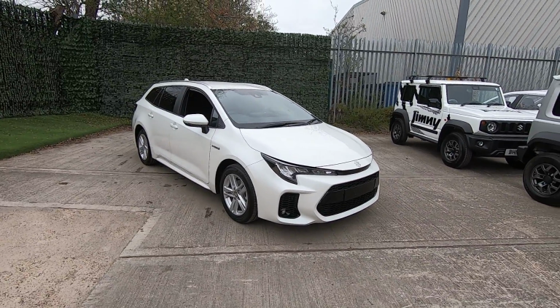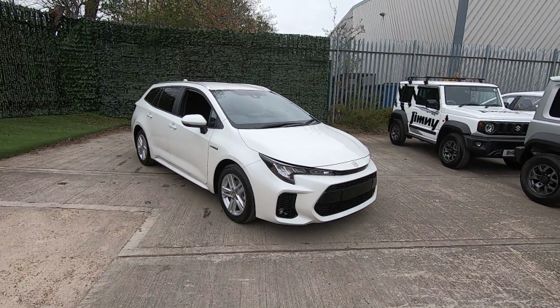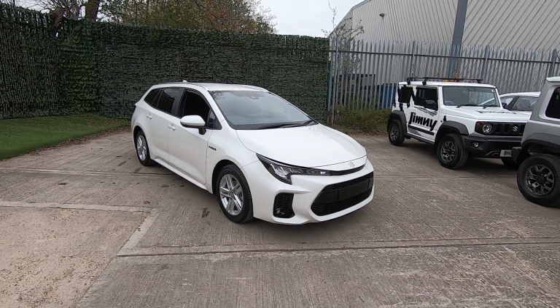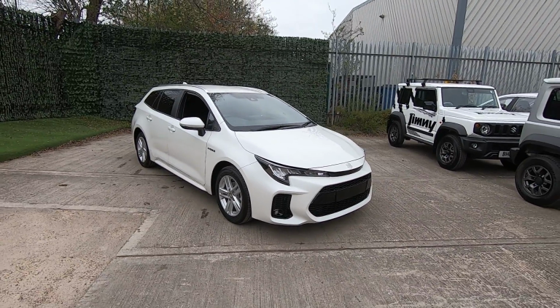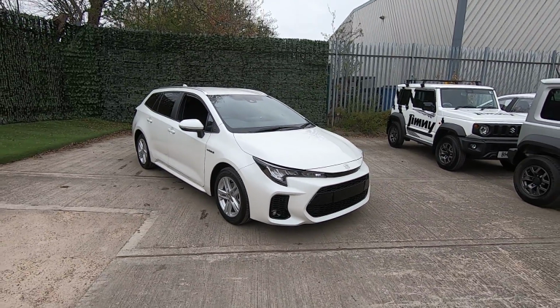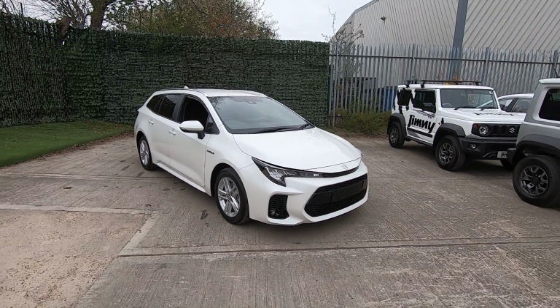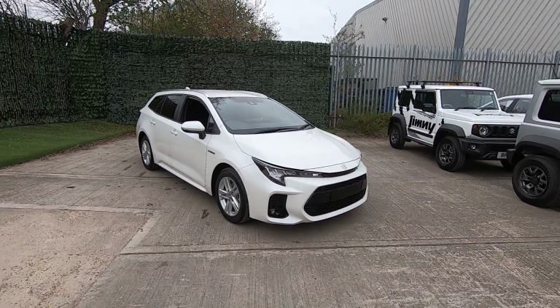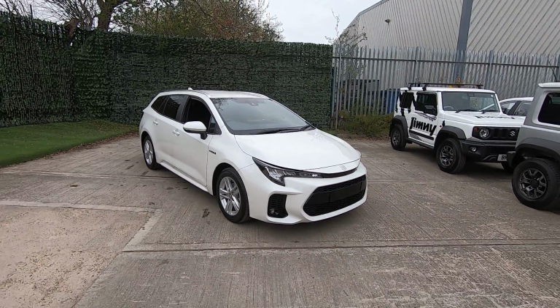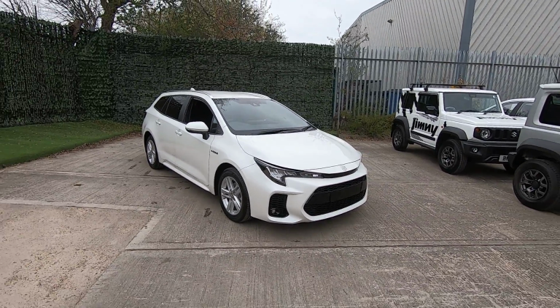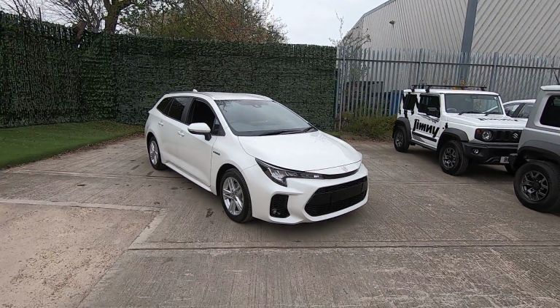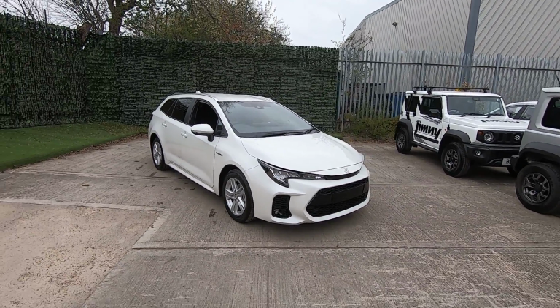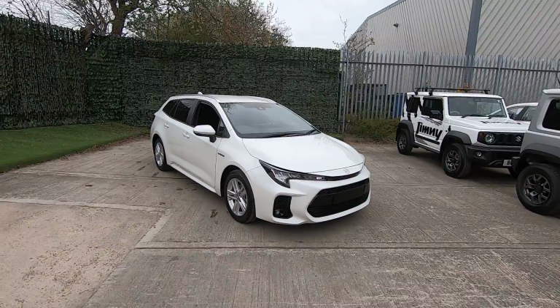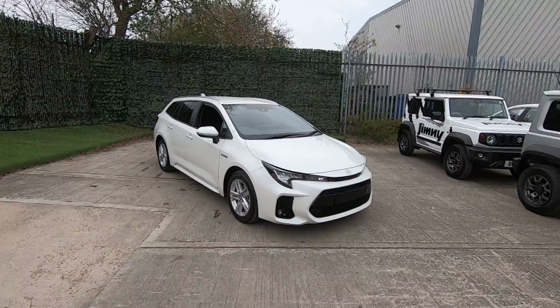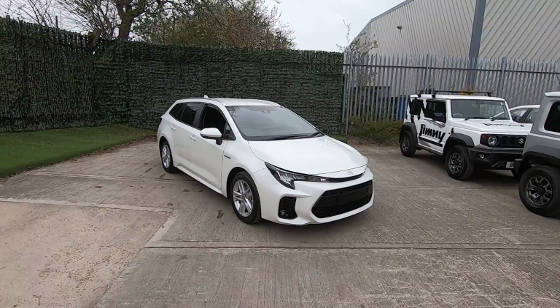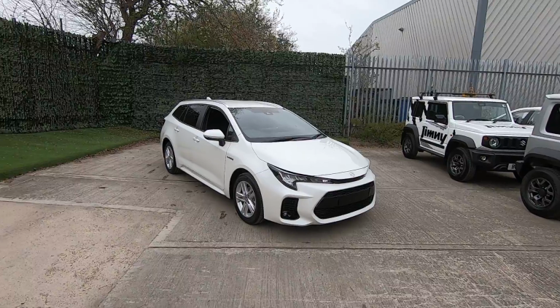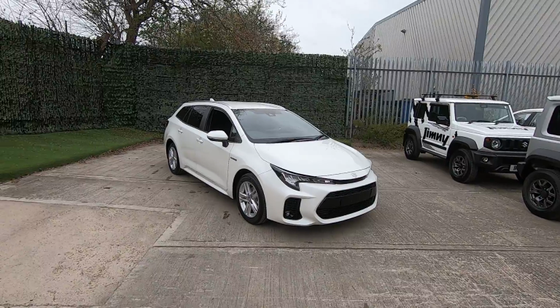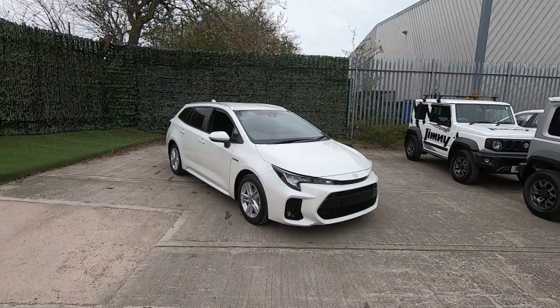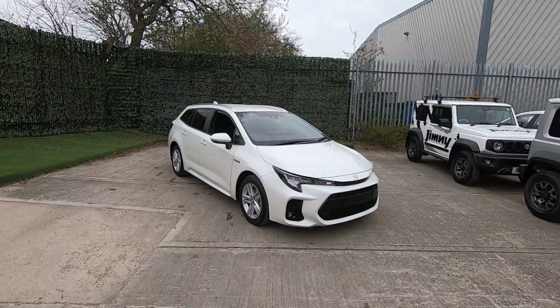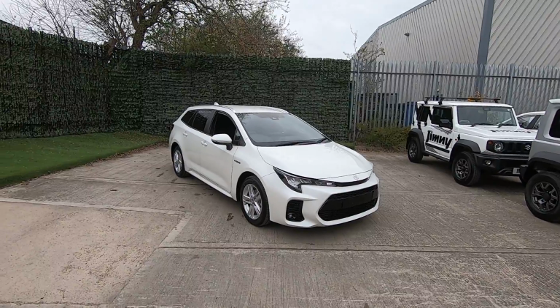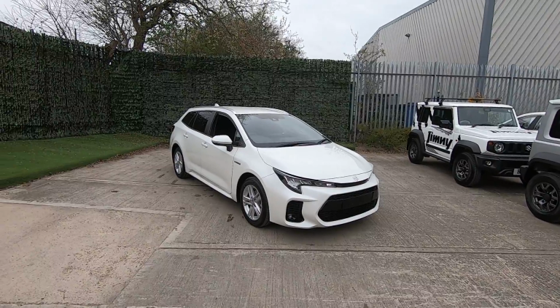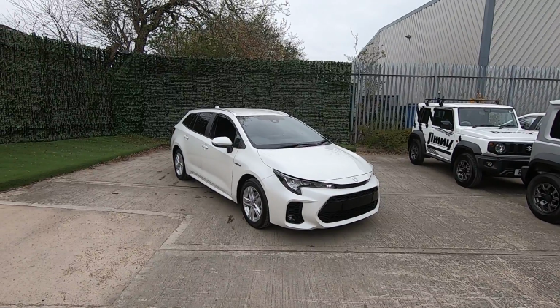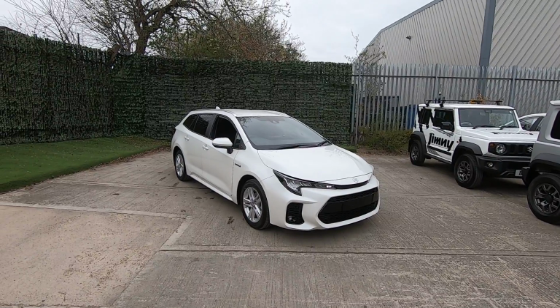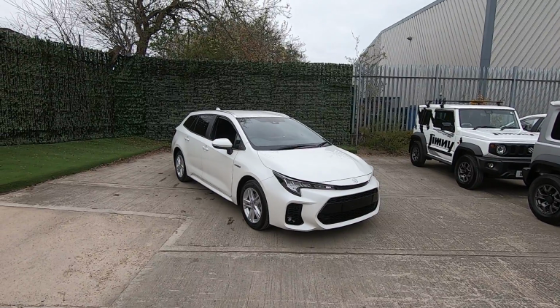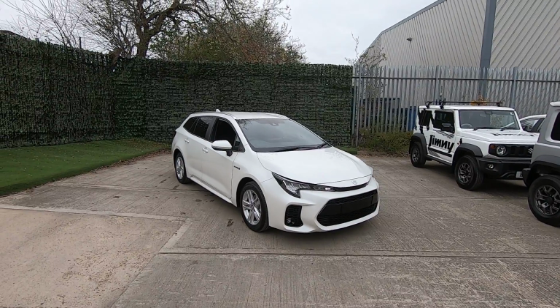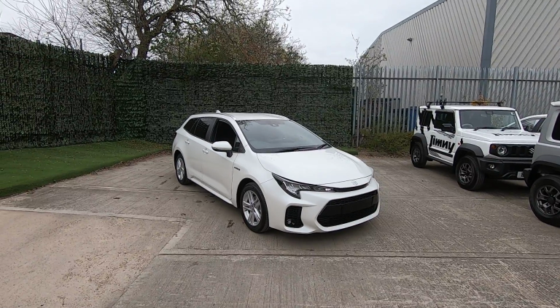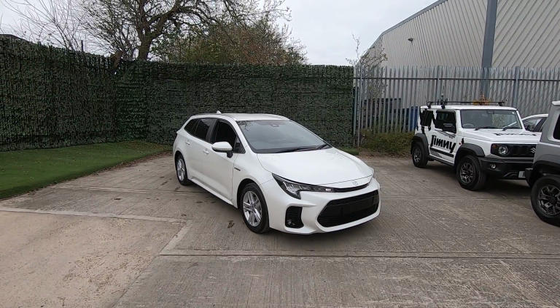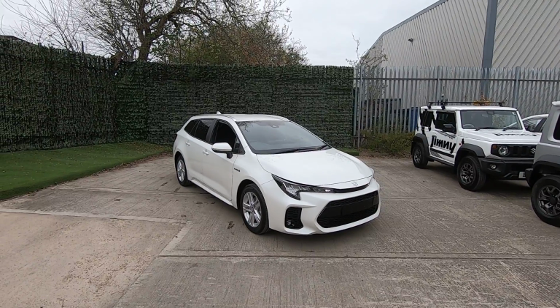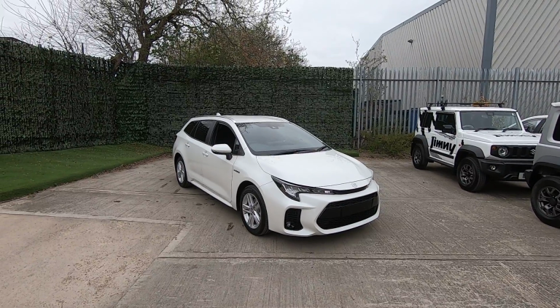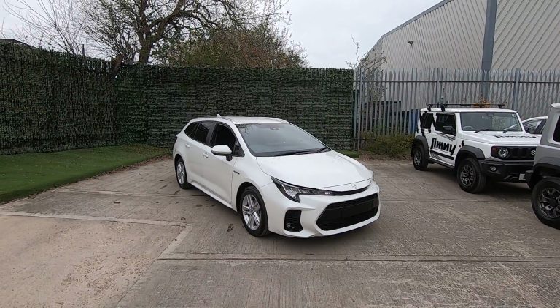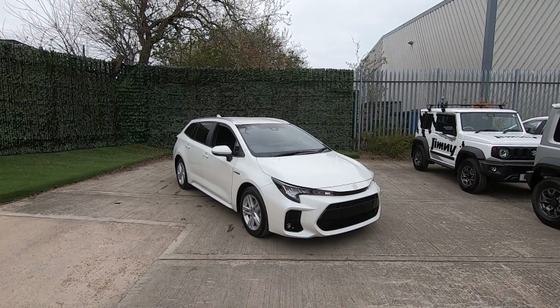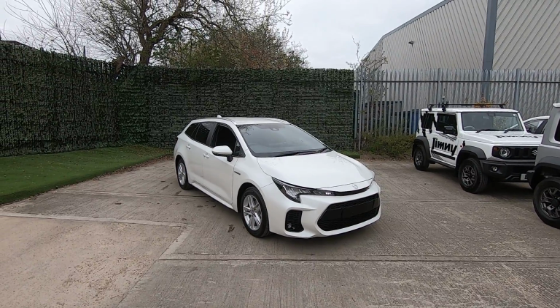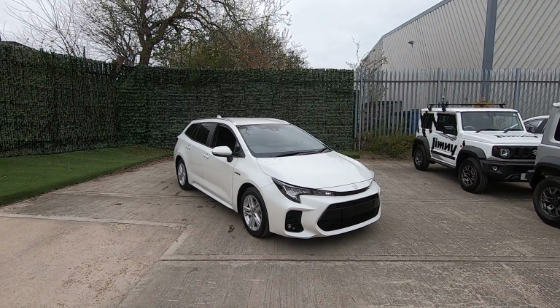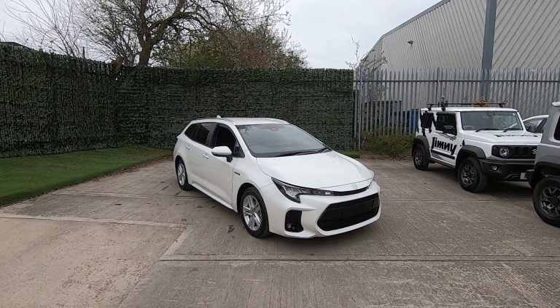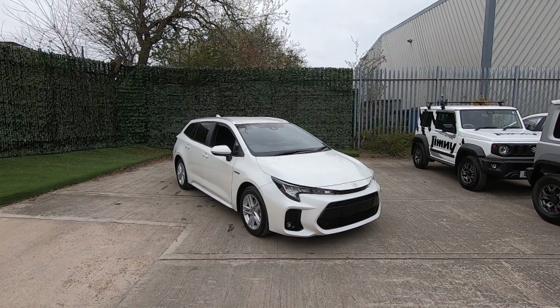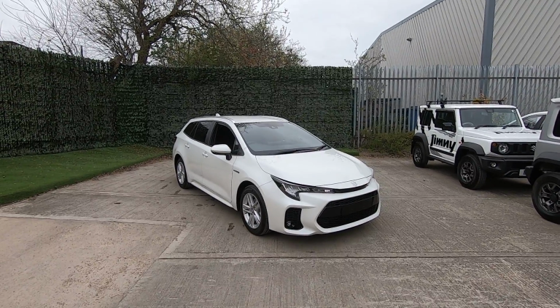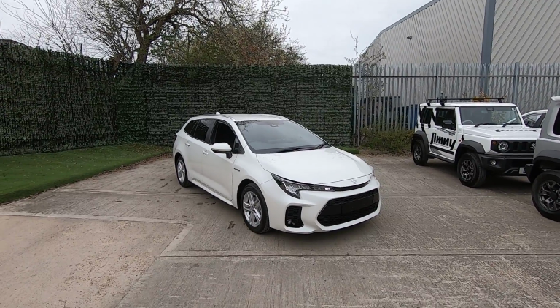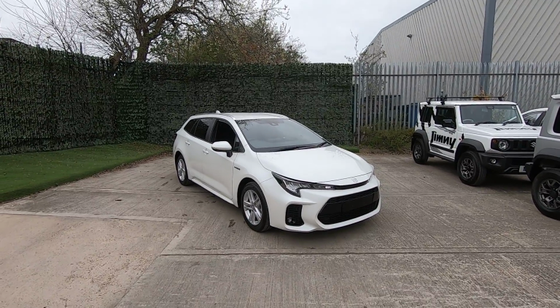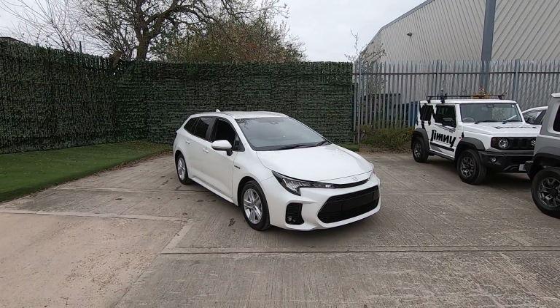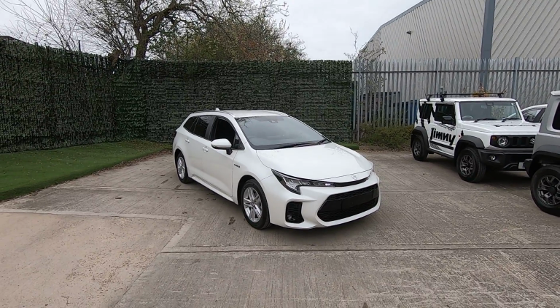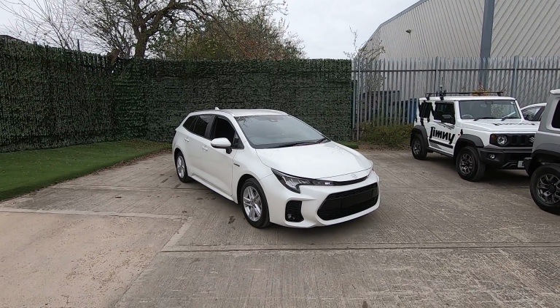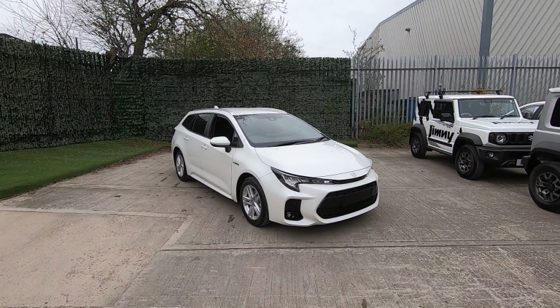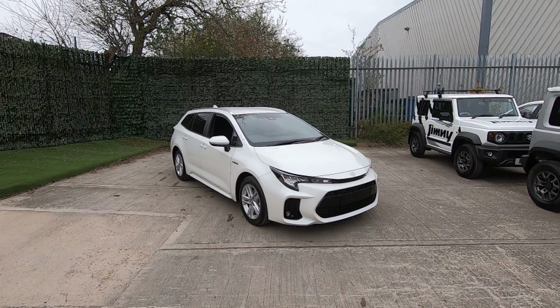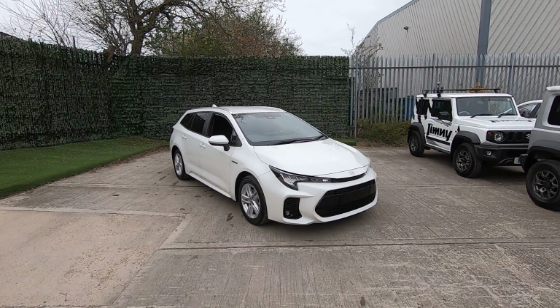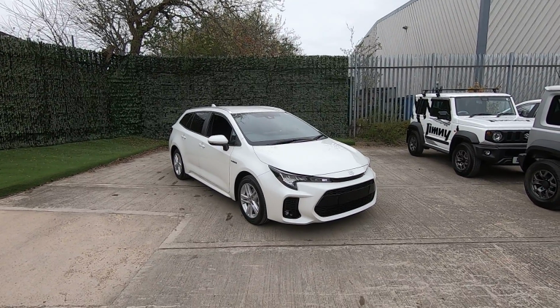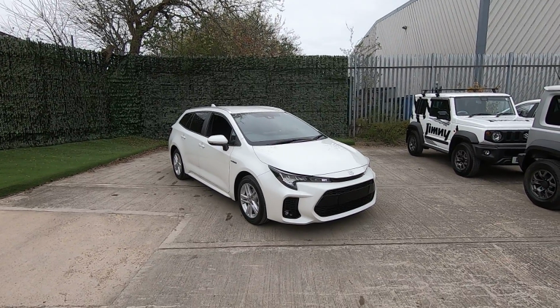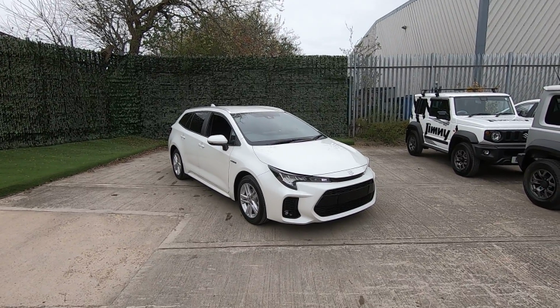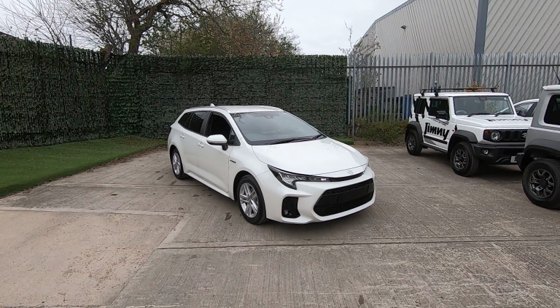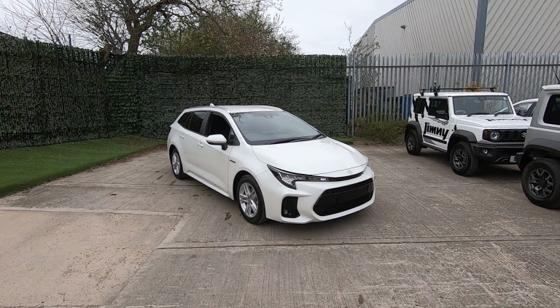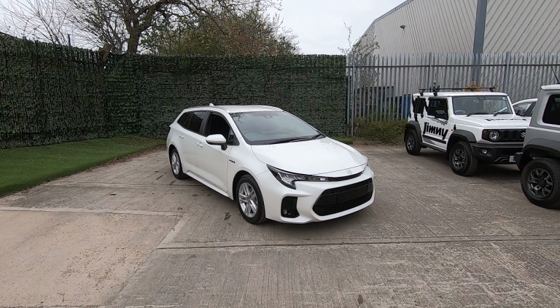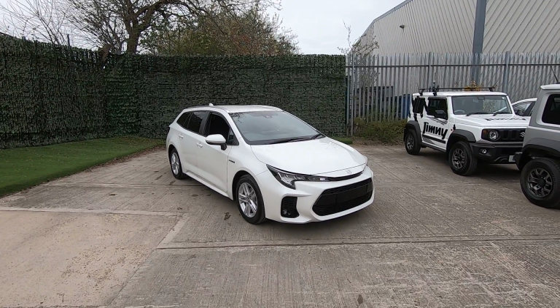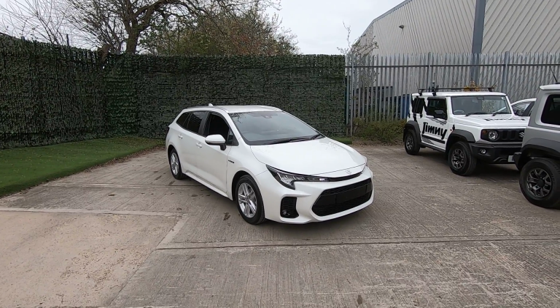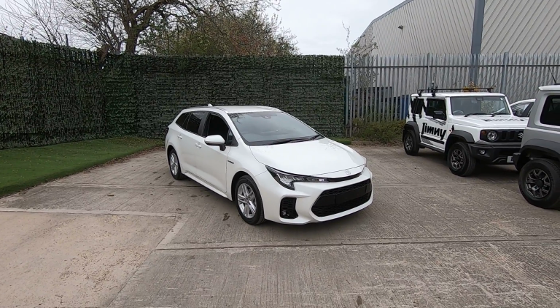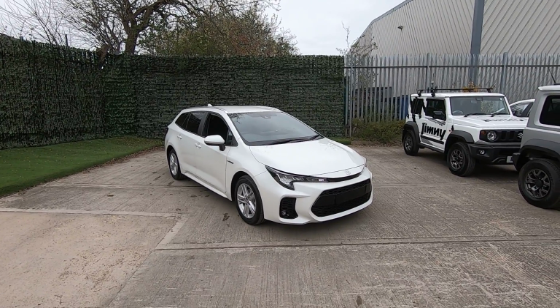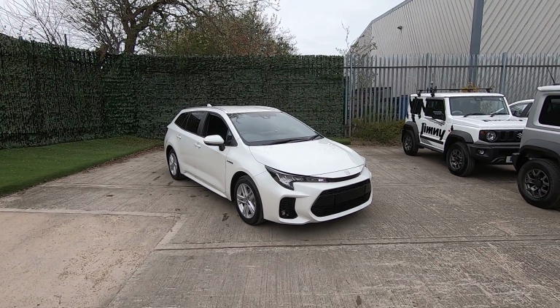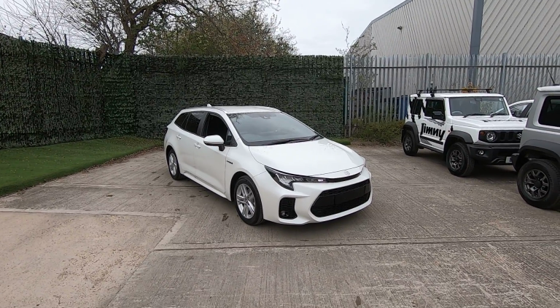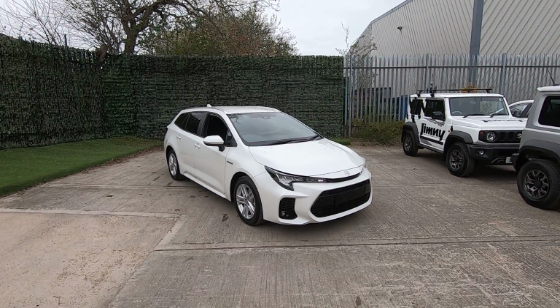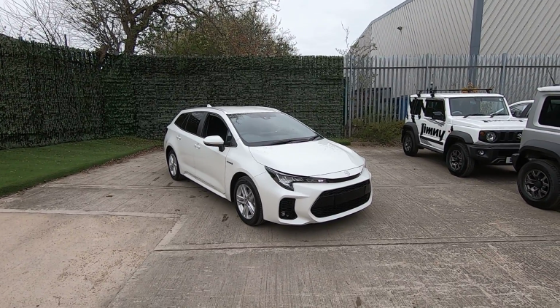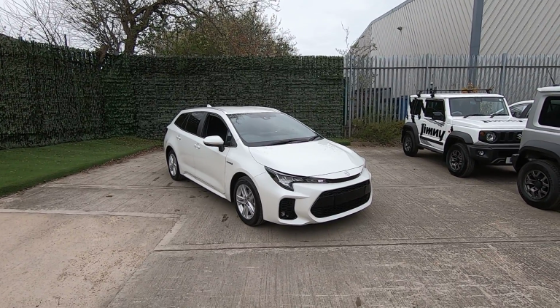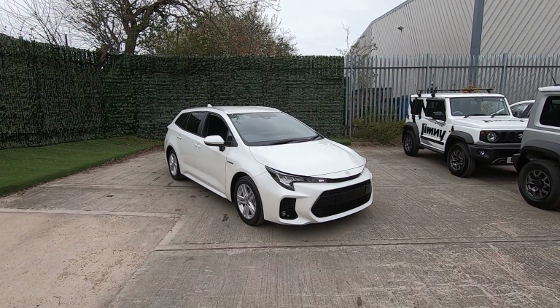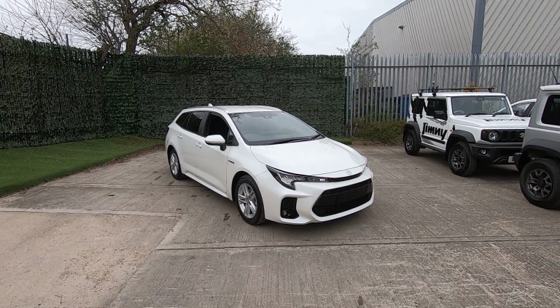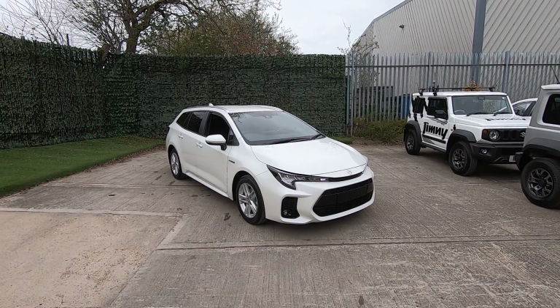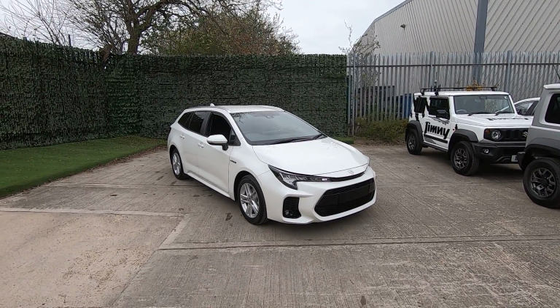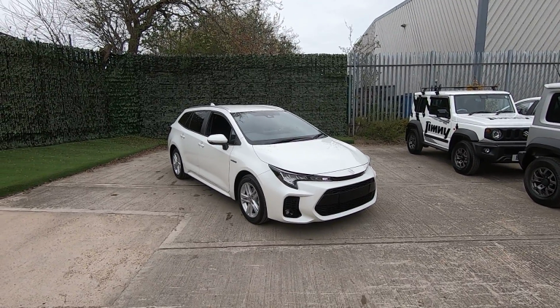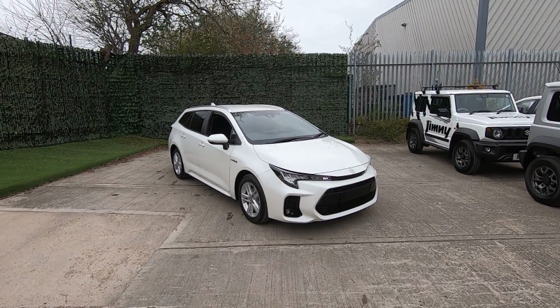If you'd like to see any more of the vehicle in a bit more depth, please do give us a call on 0113 271 2288.